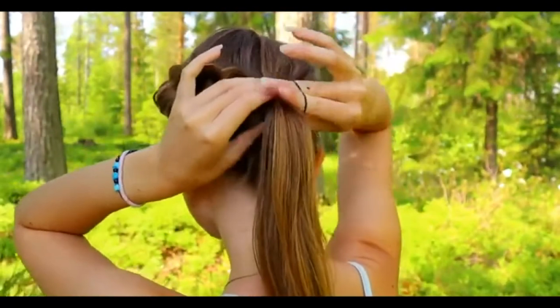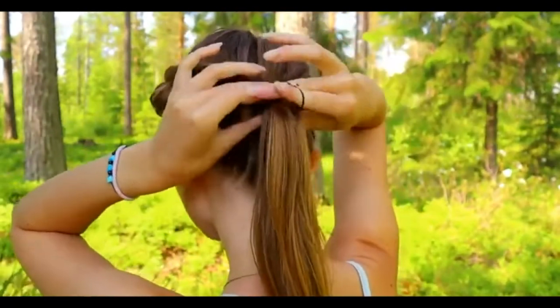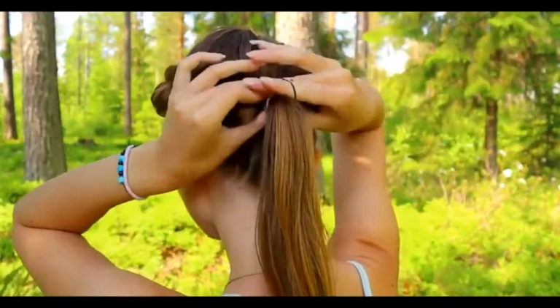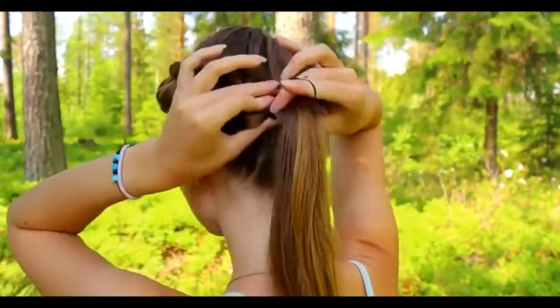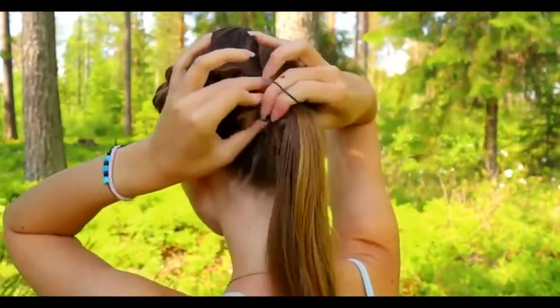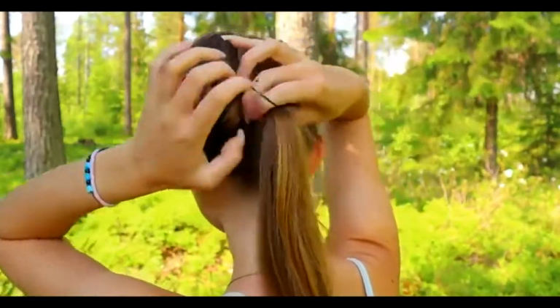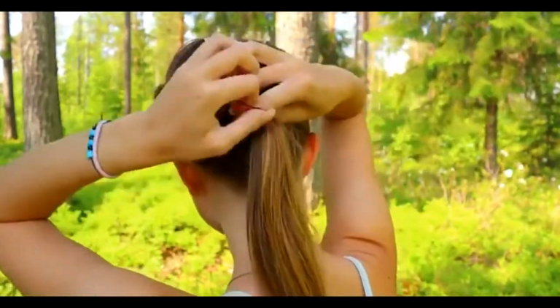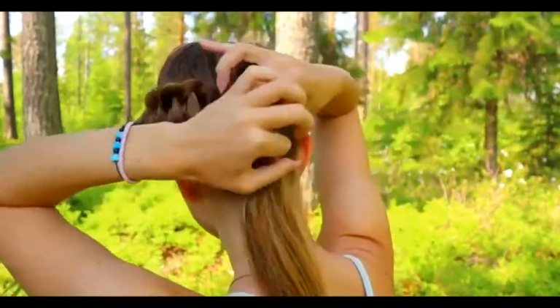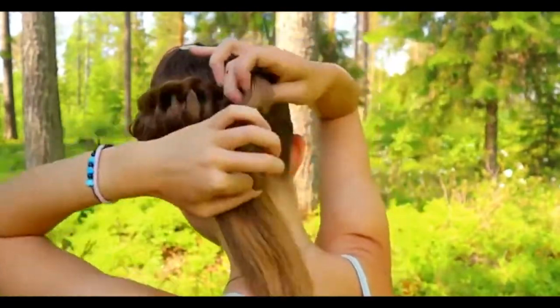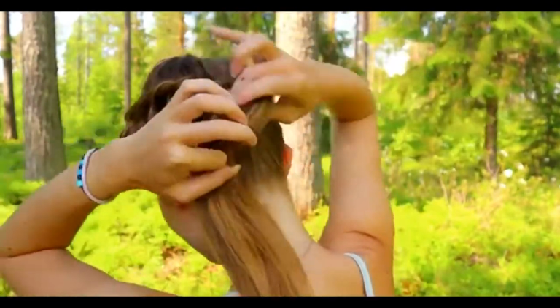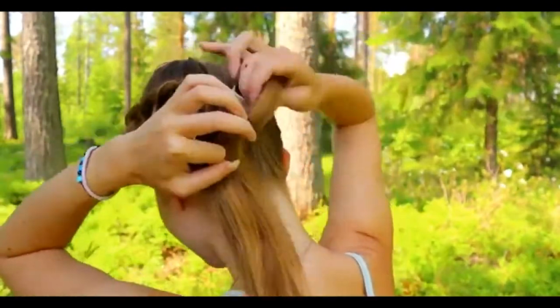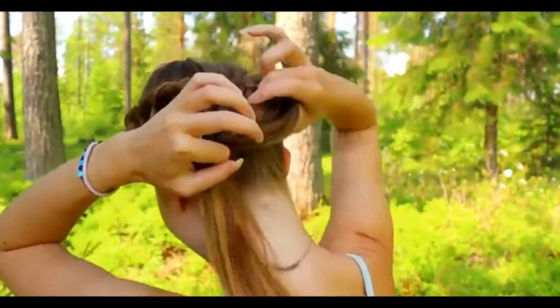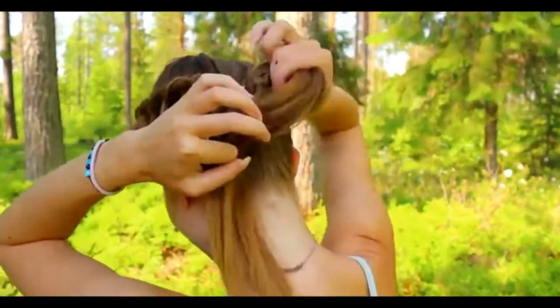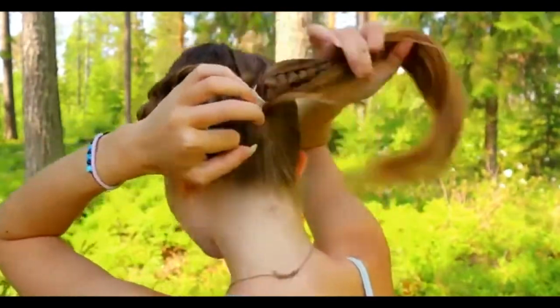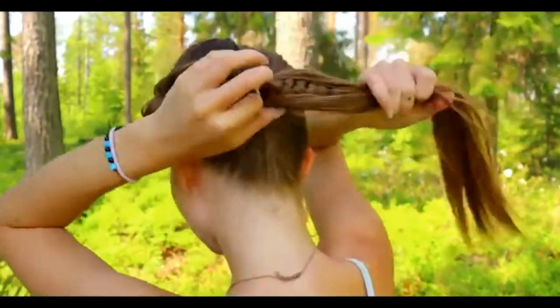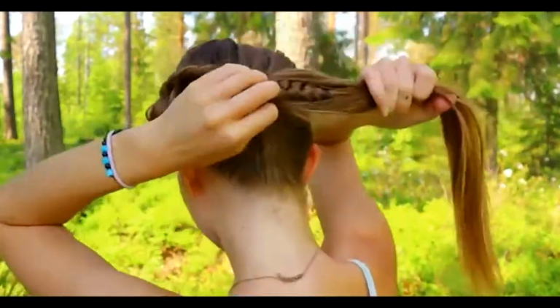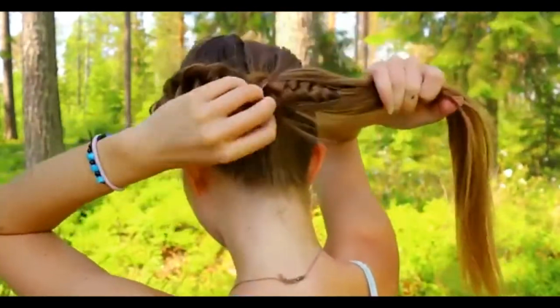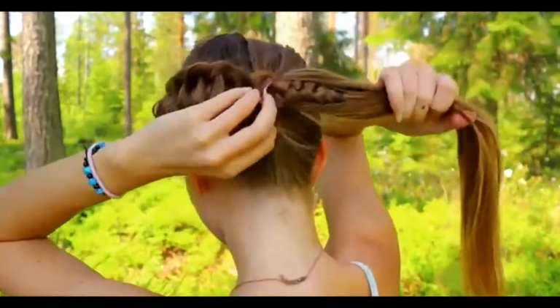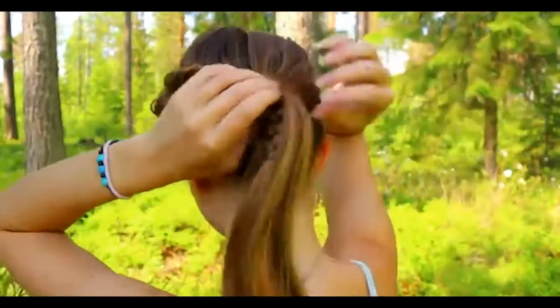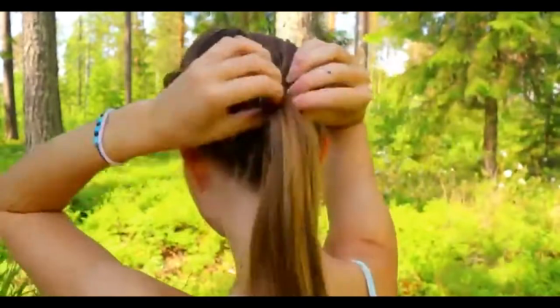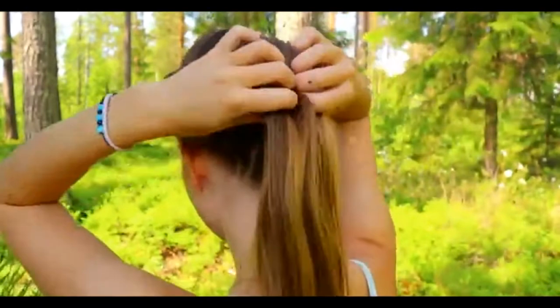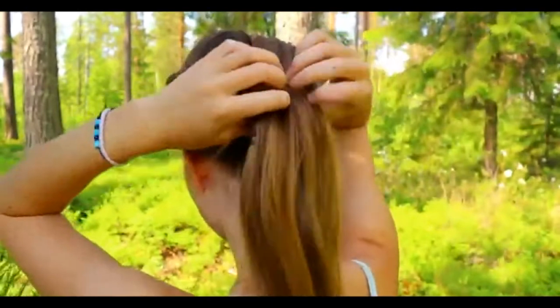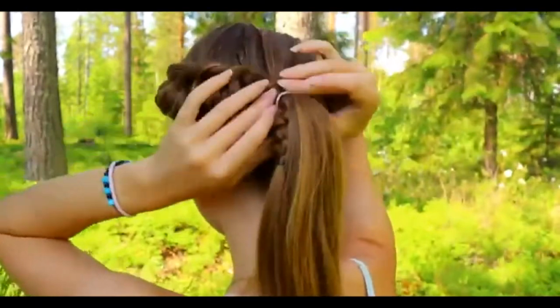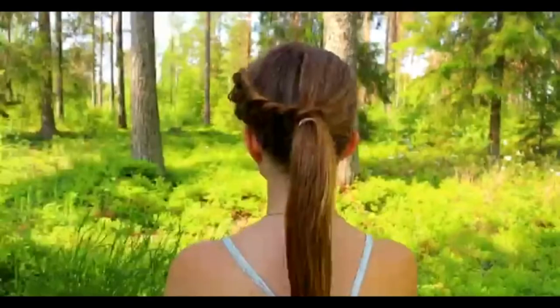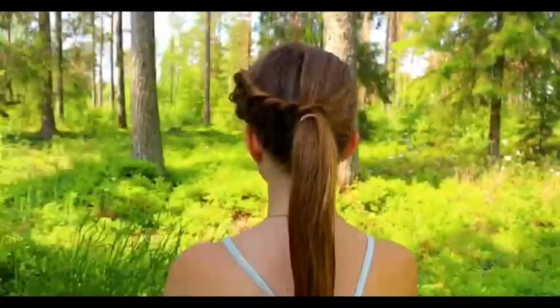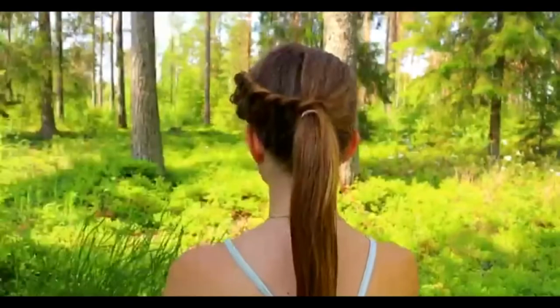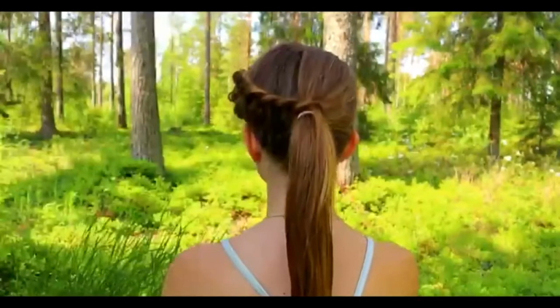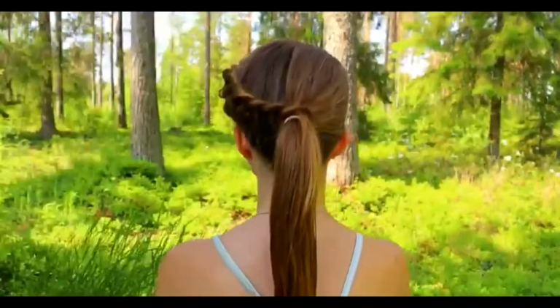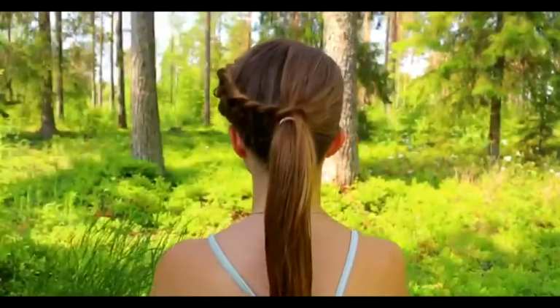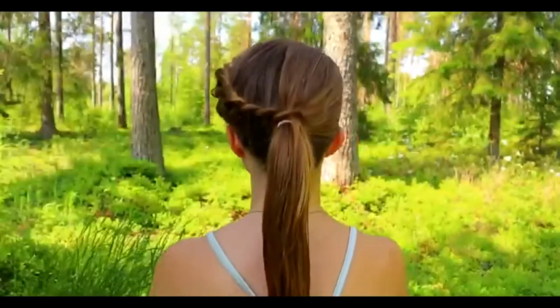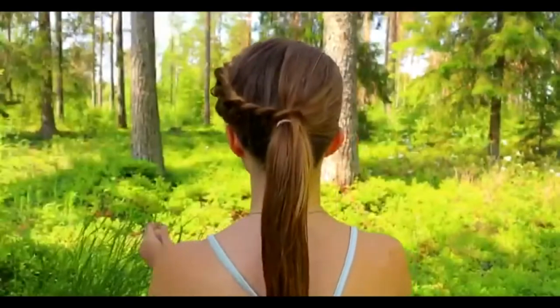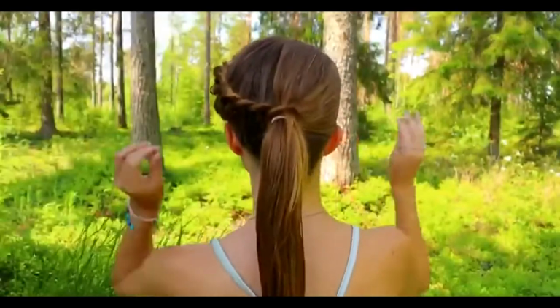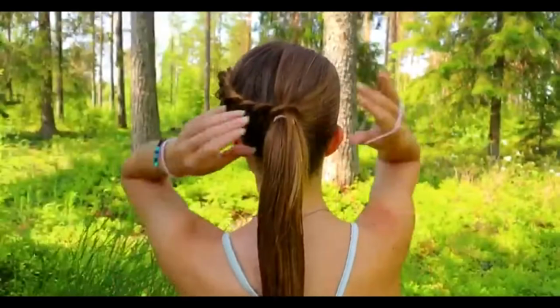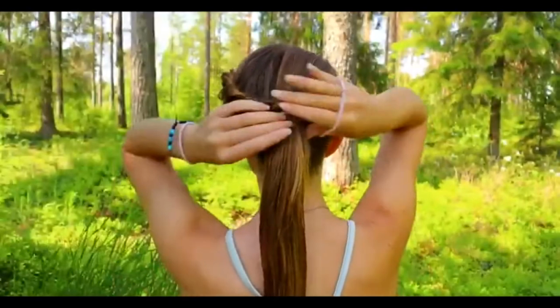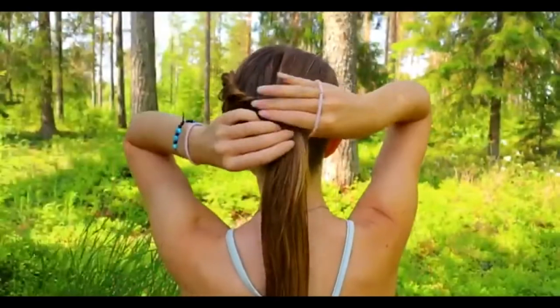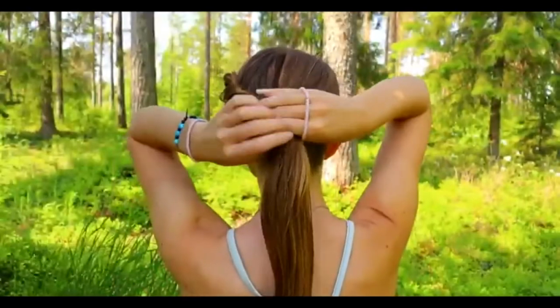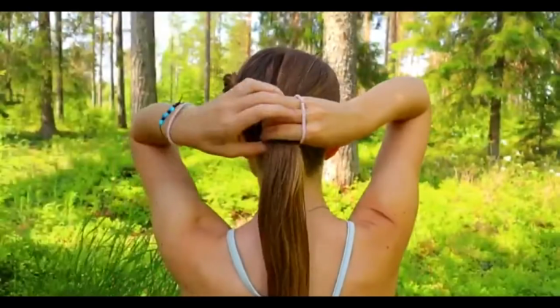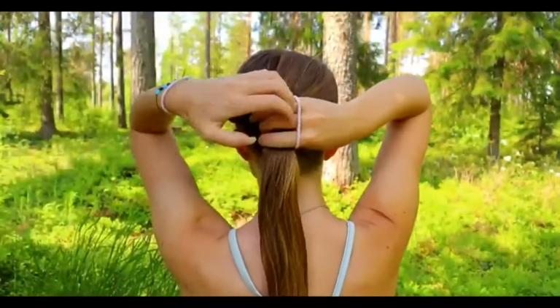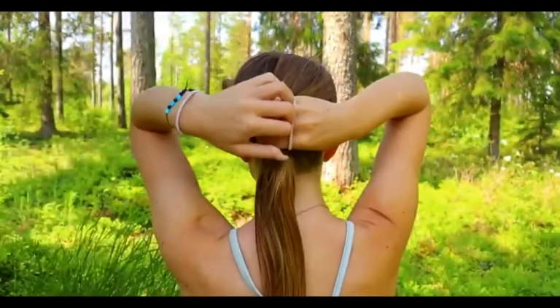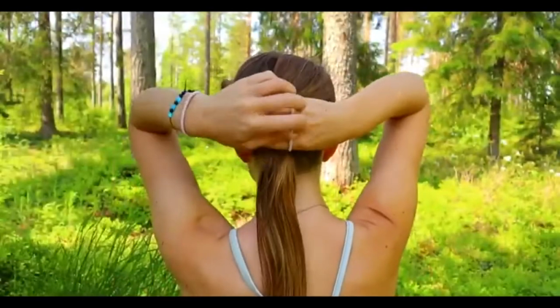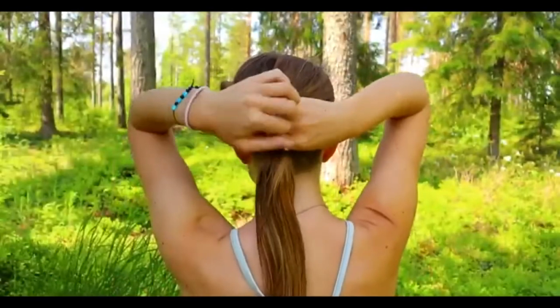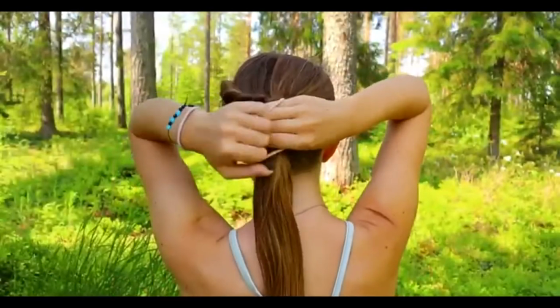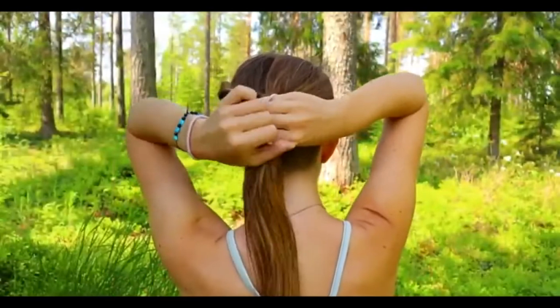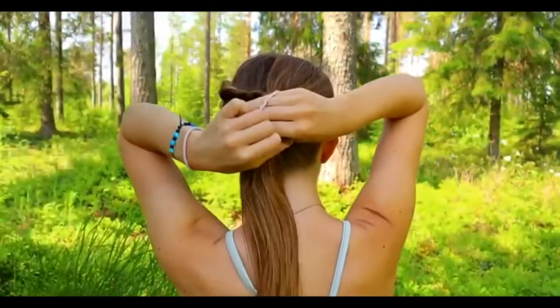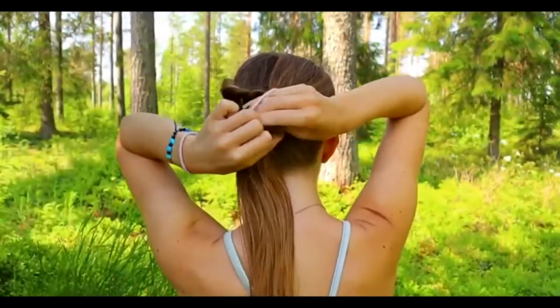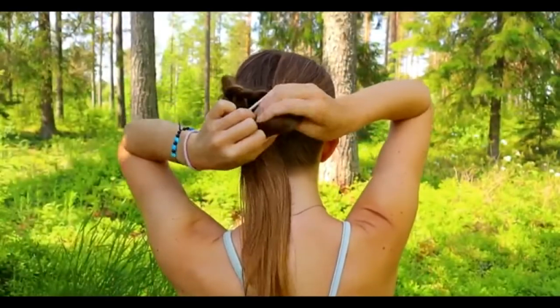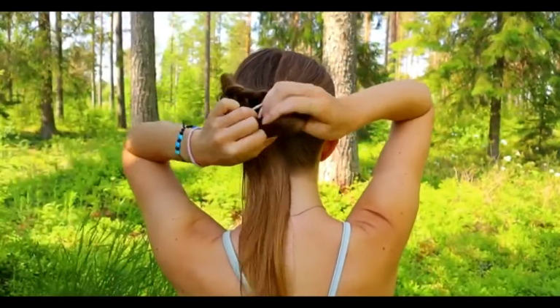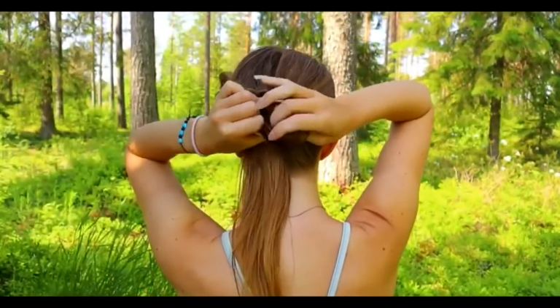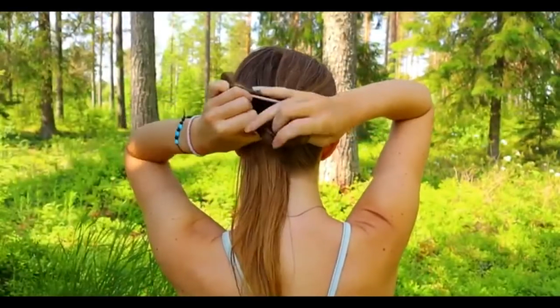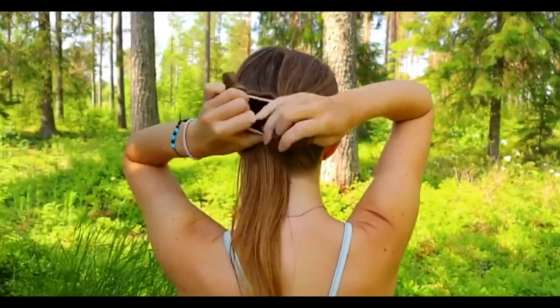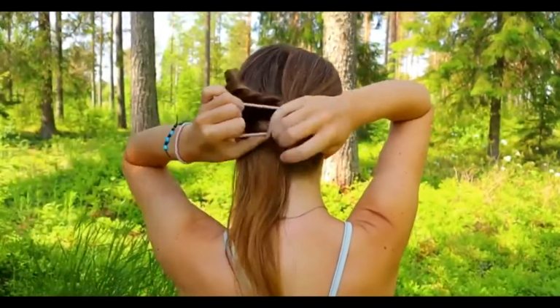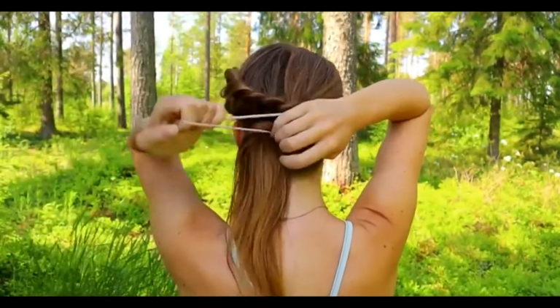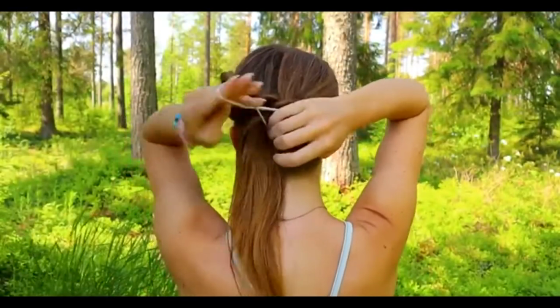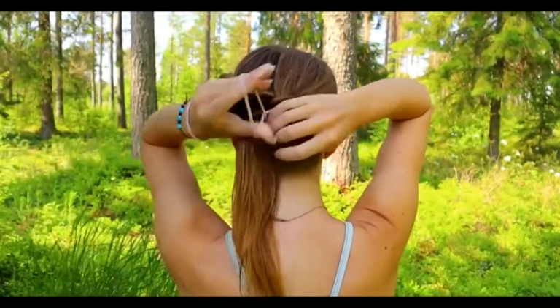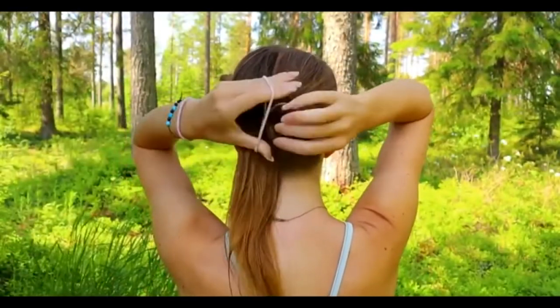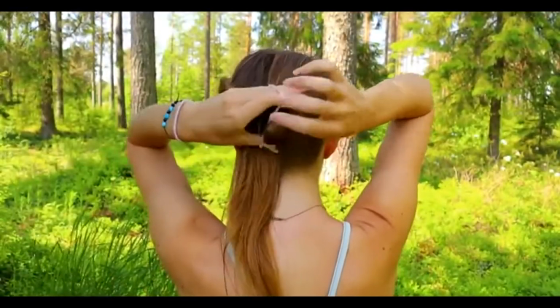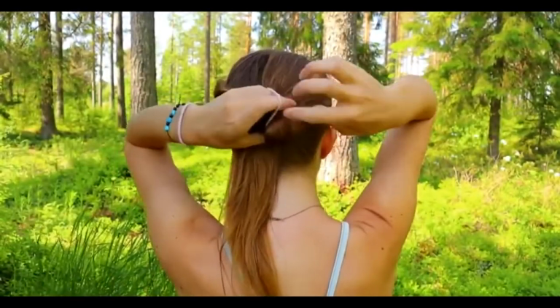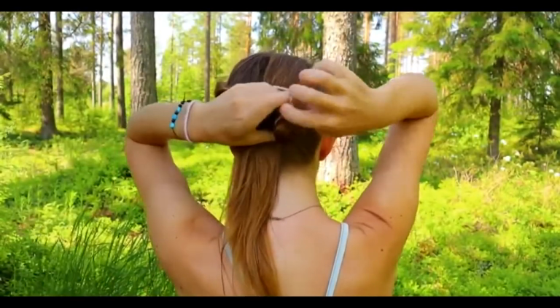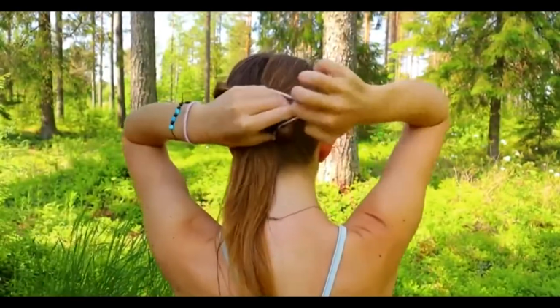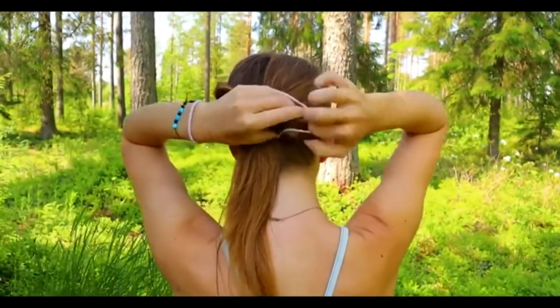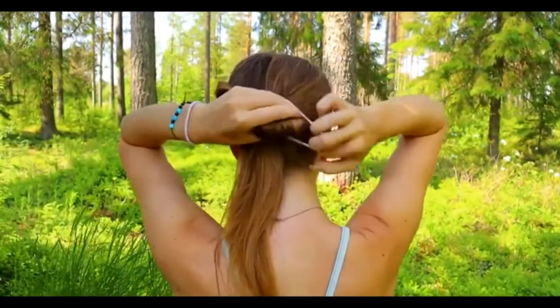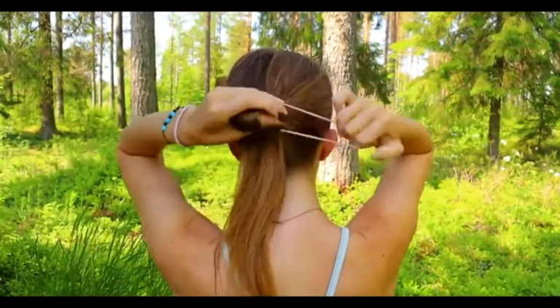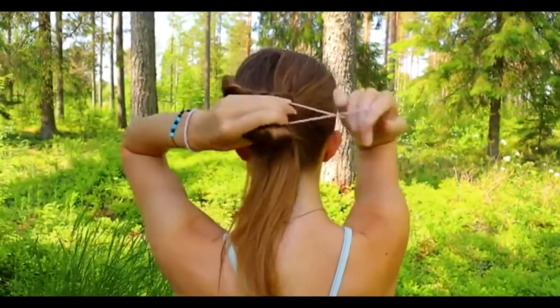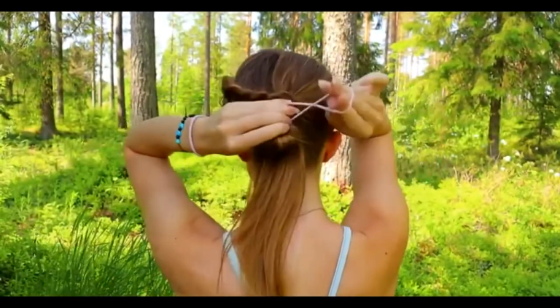When you have created the last loop, take the elastic and secure the end of the braid to the ponytail.